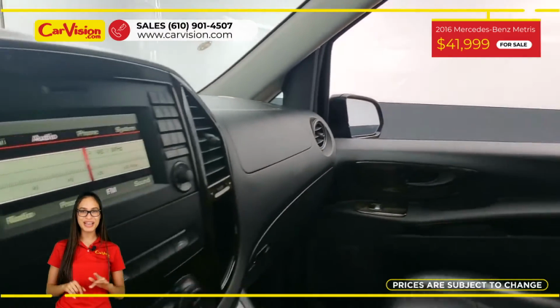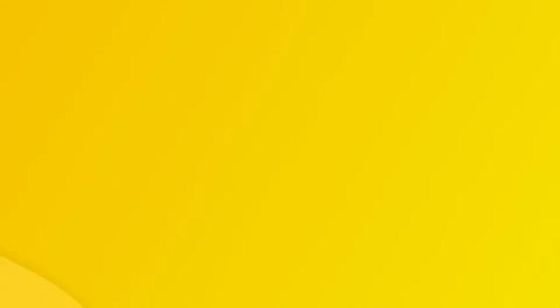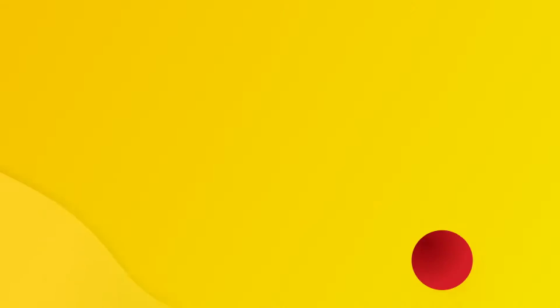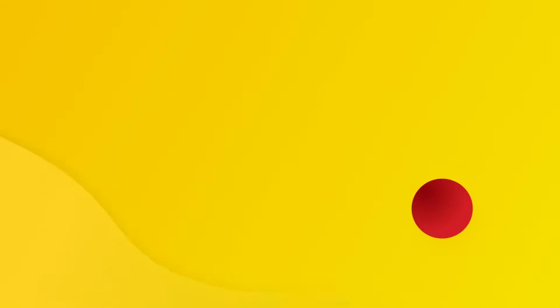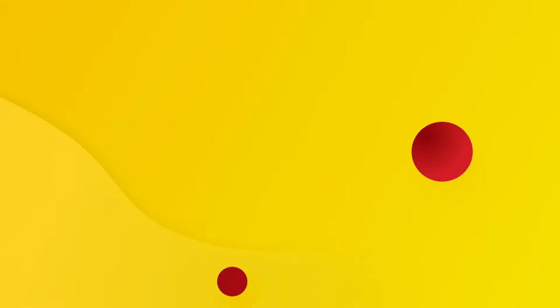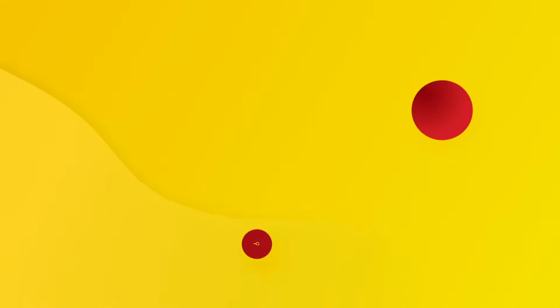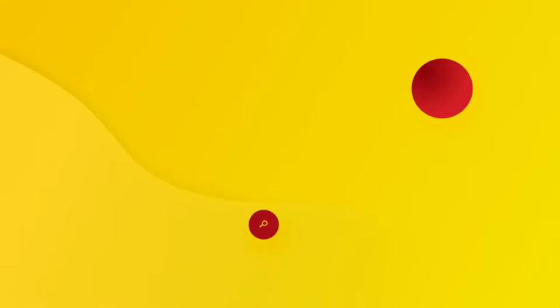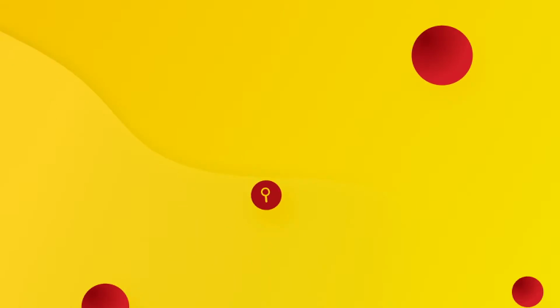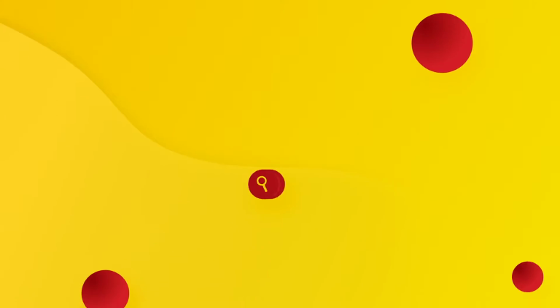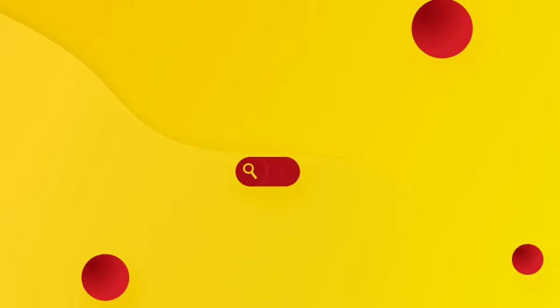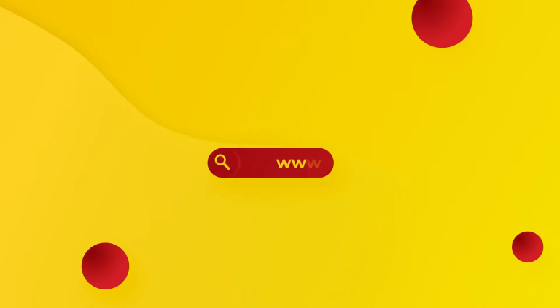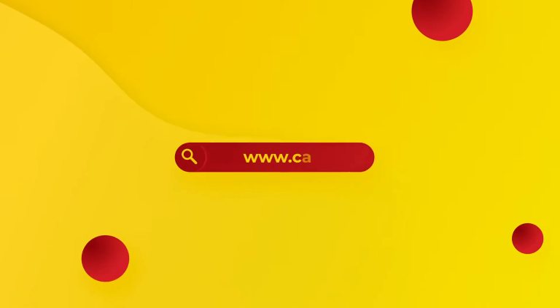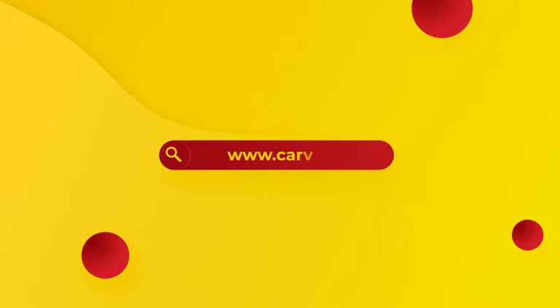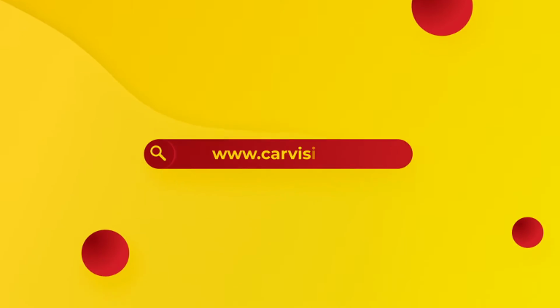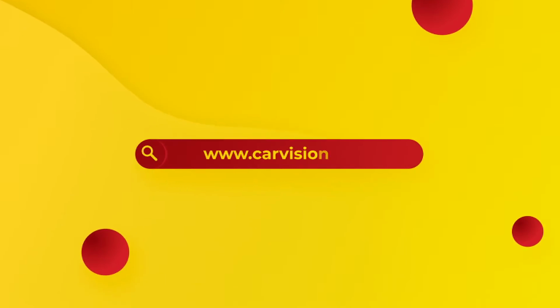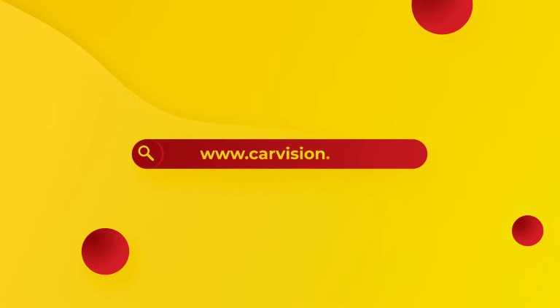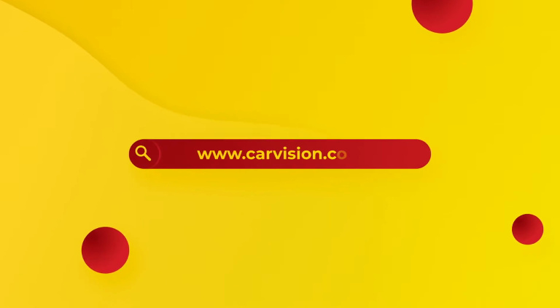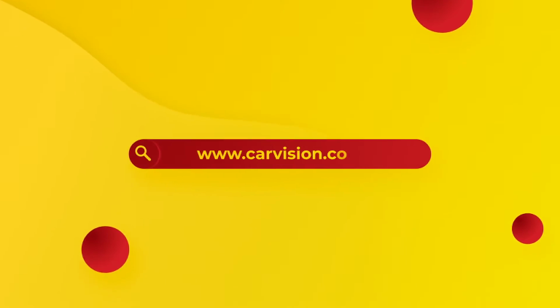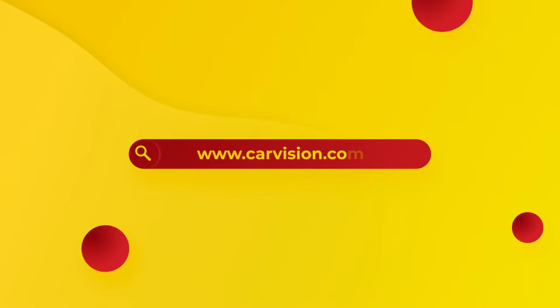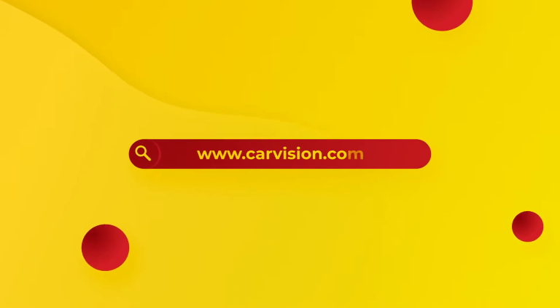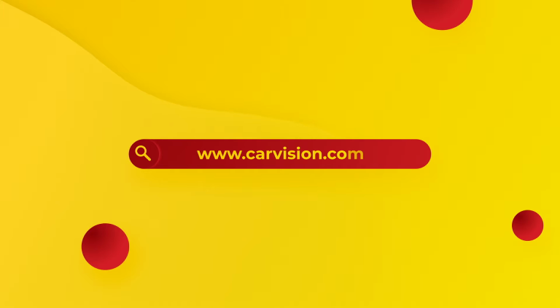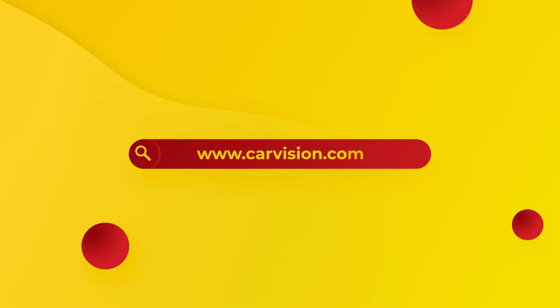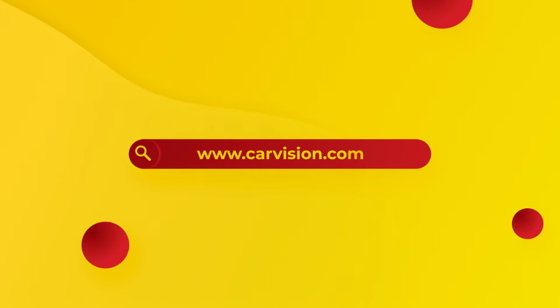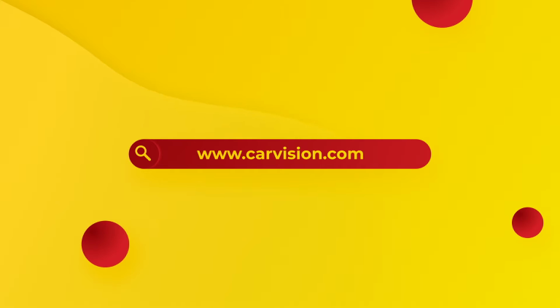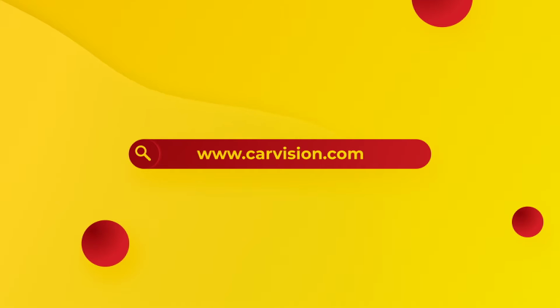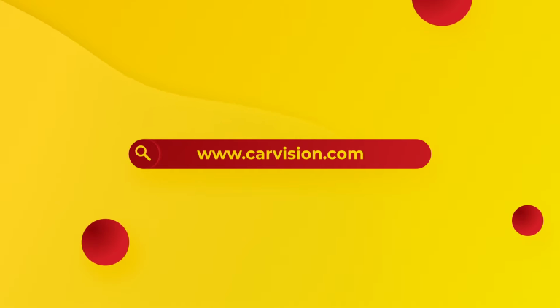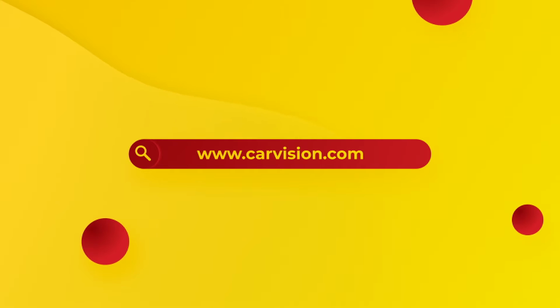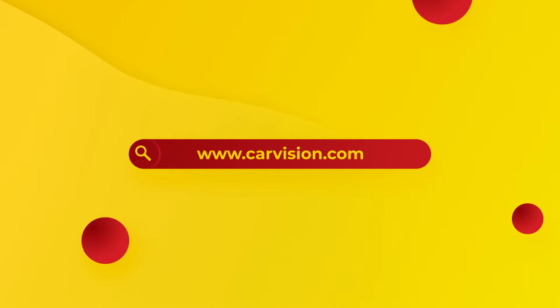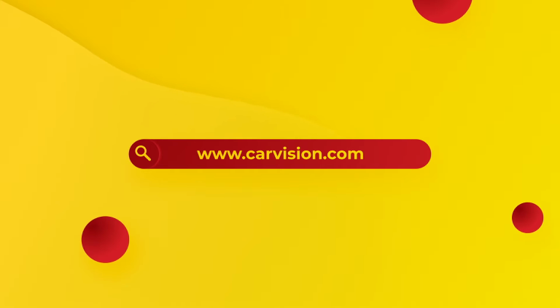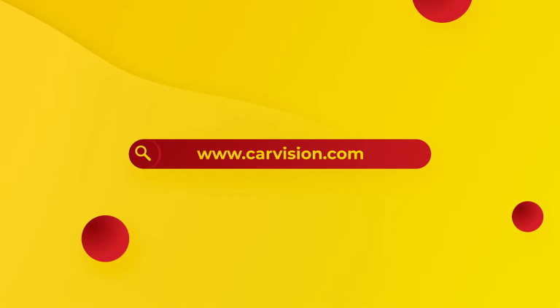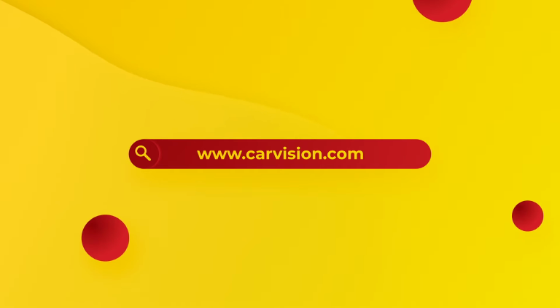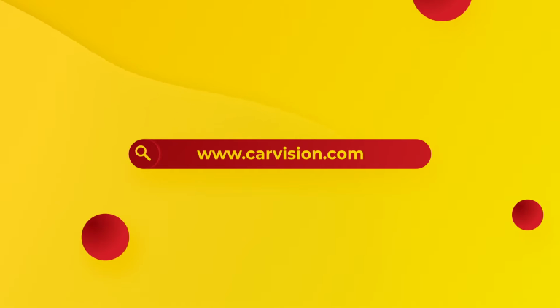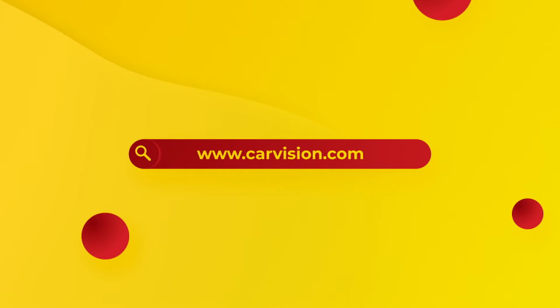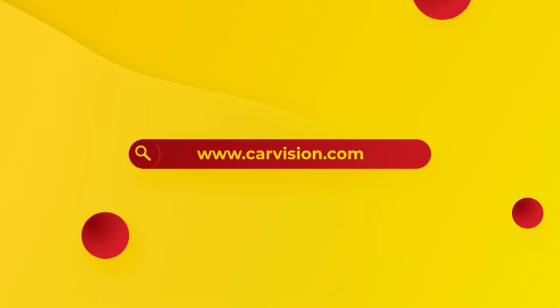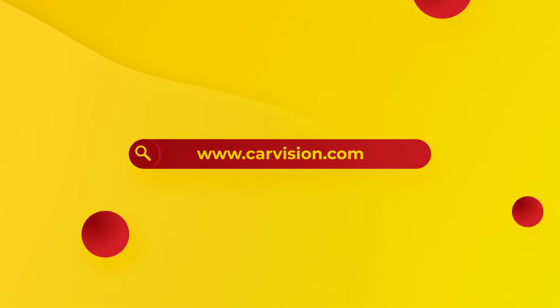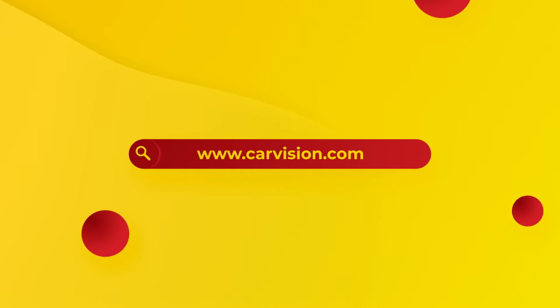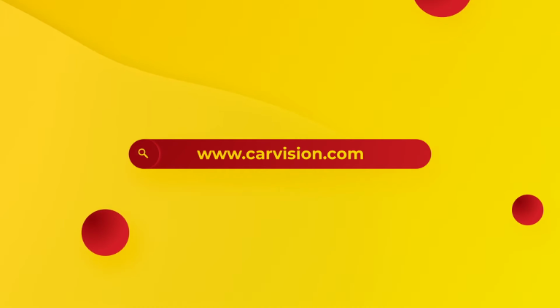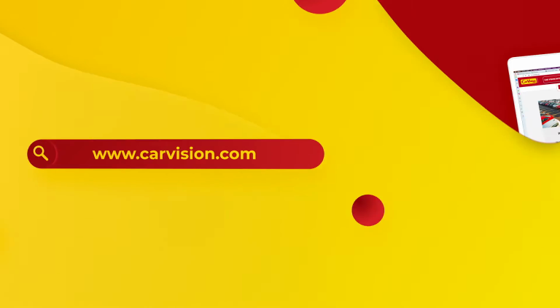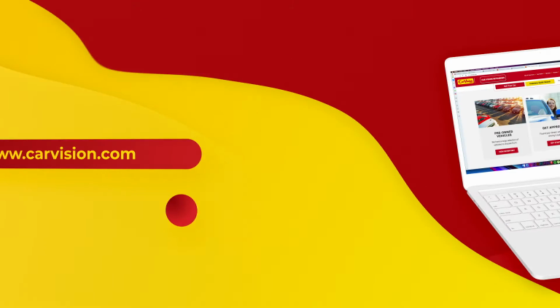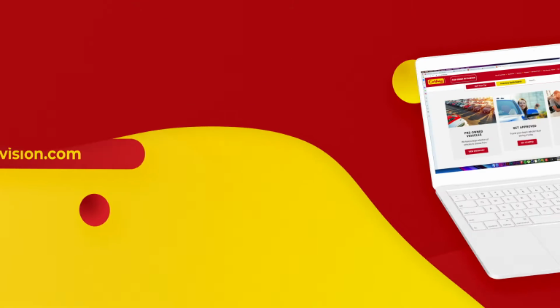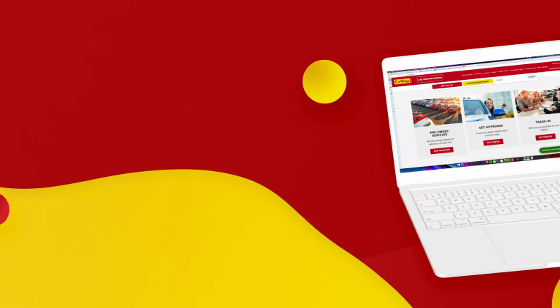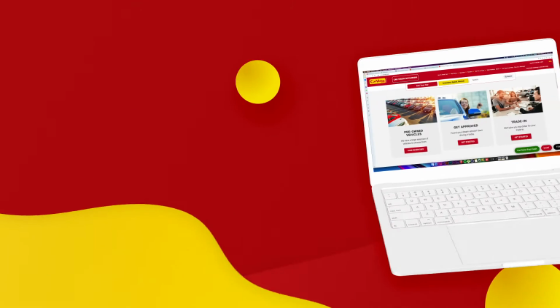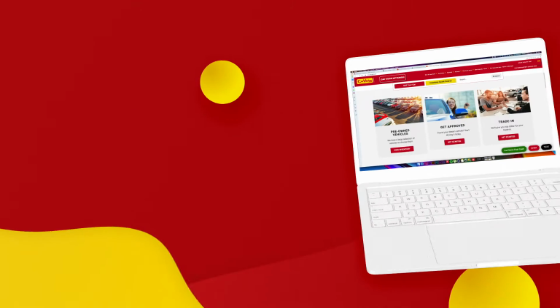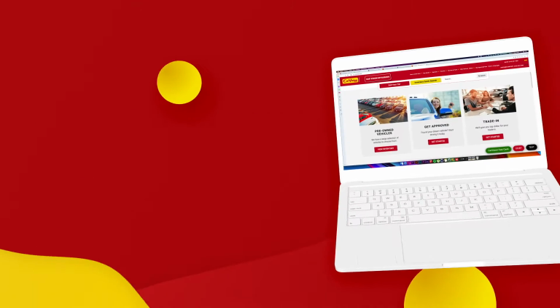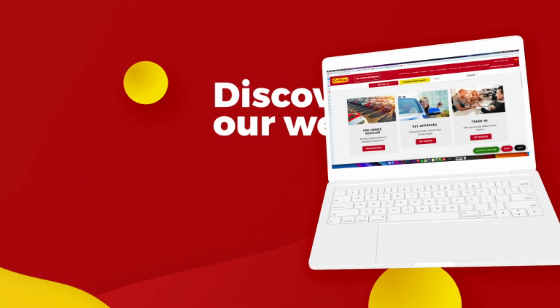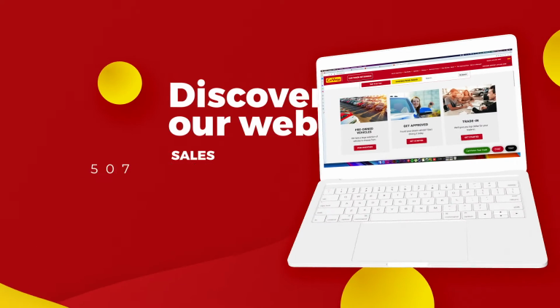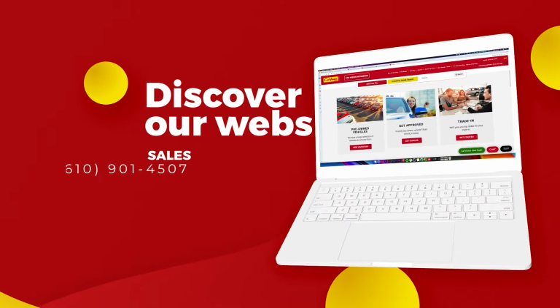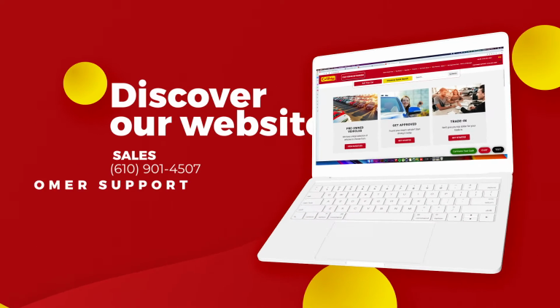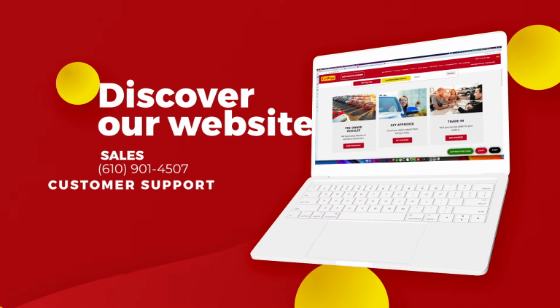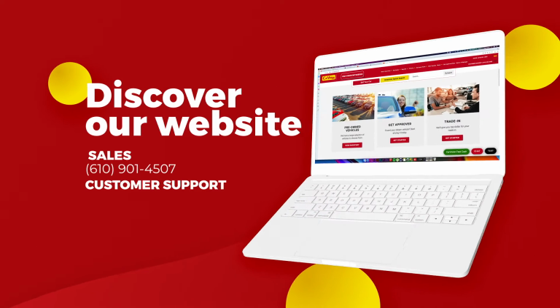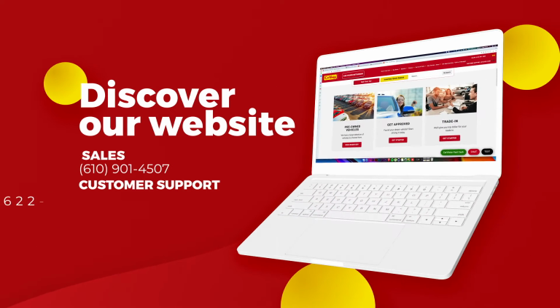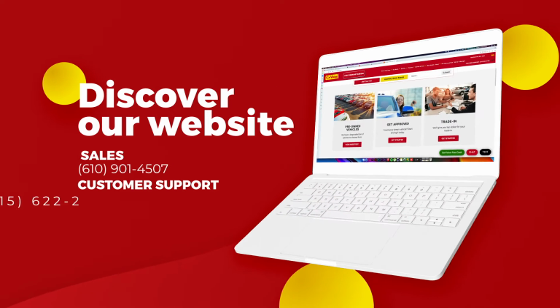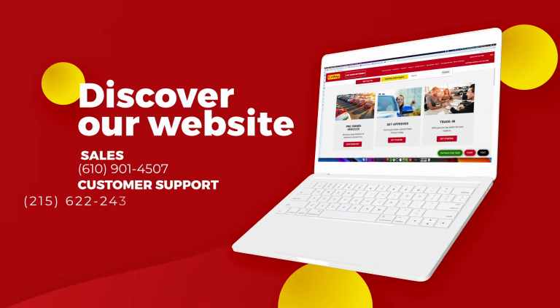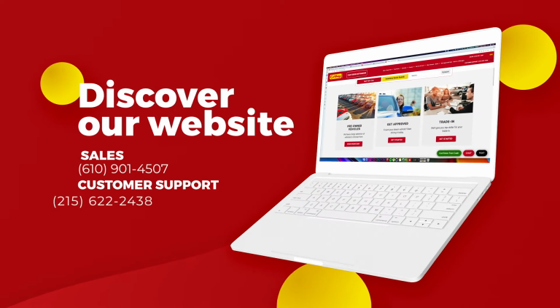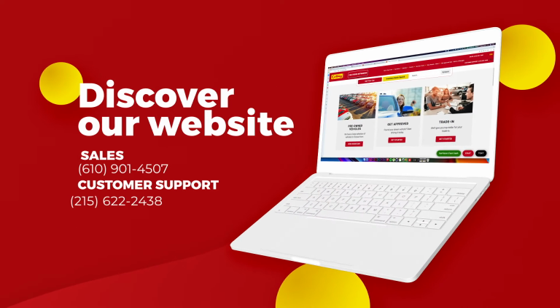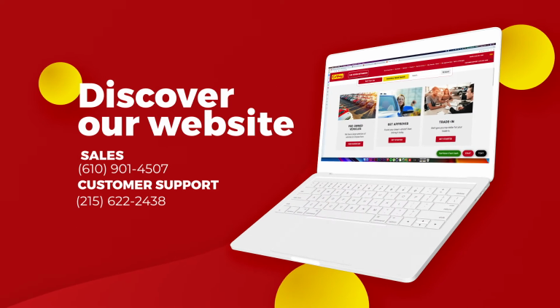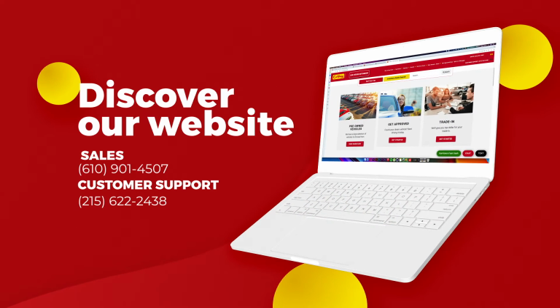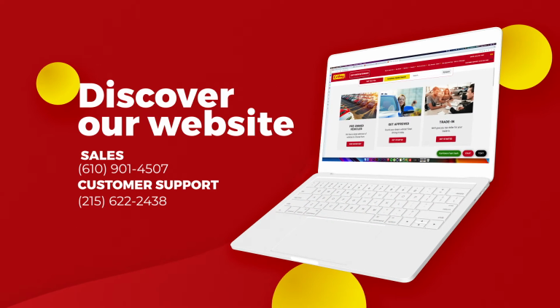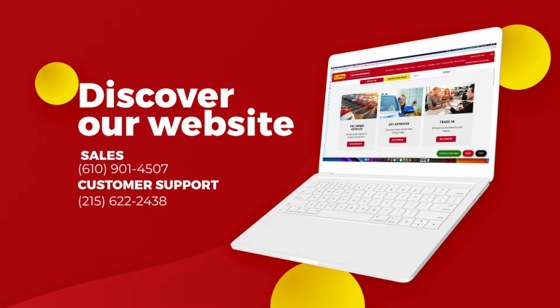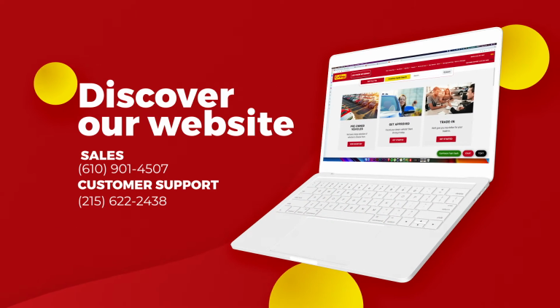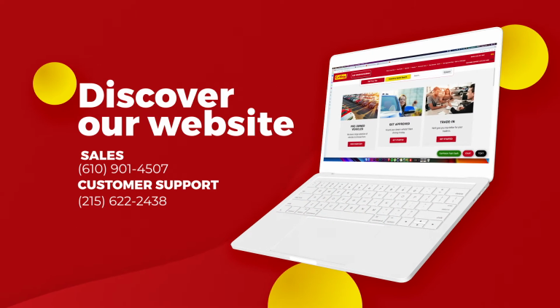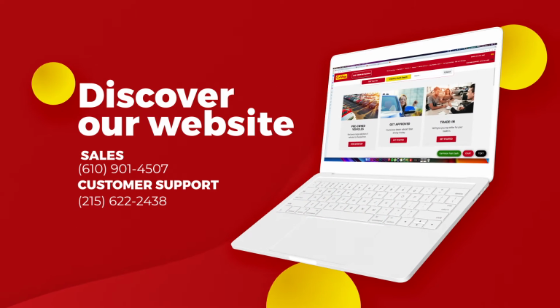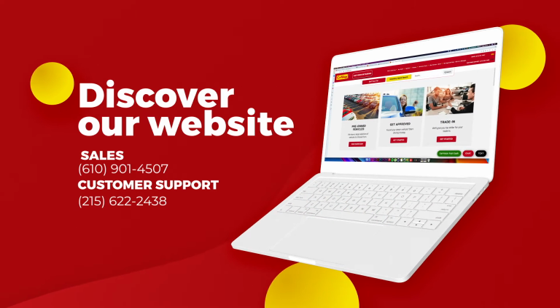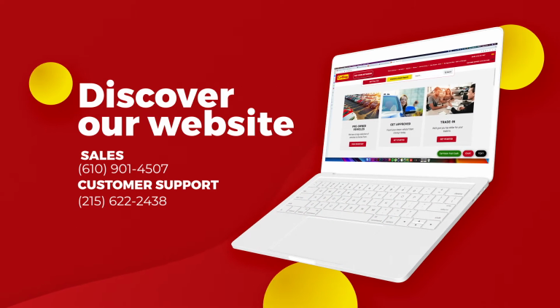Call now or chat with us to schedule a test drive with the pioneer of the market, CarVision.